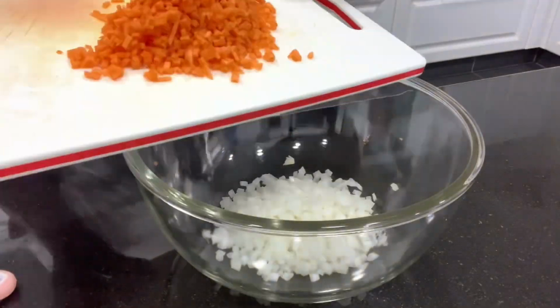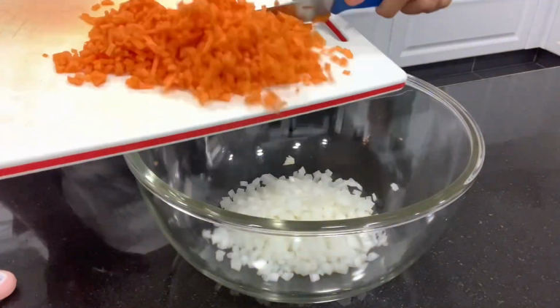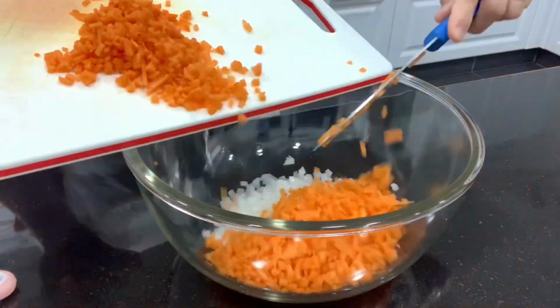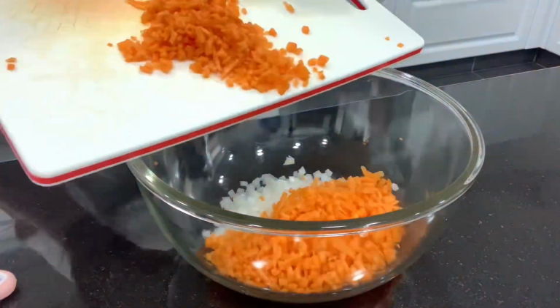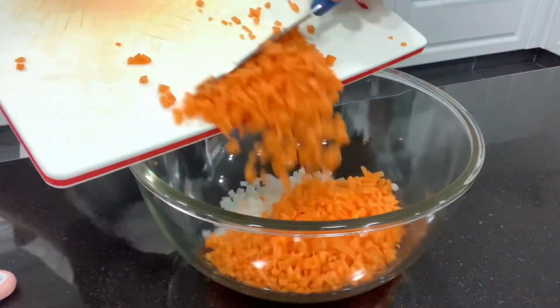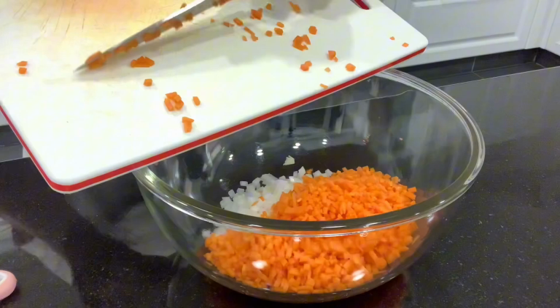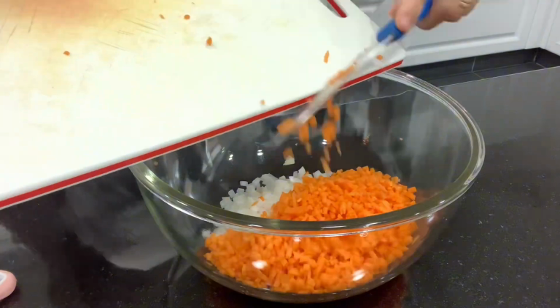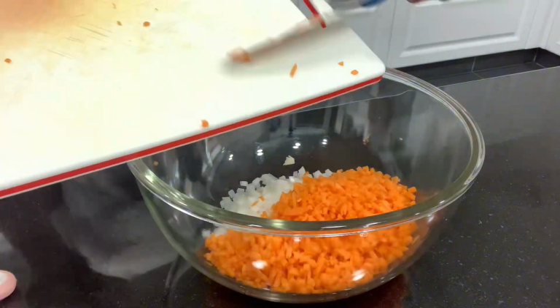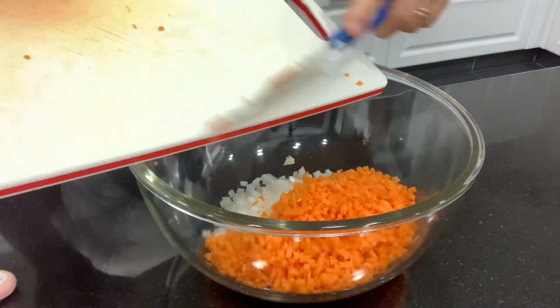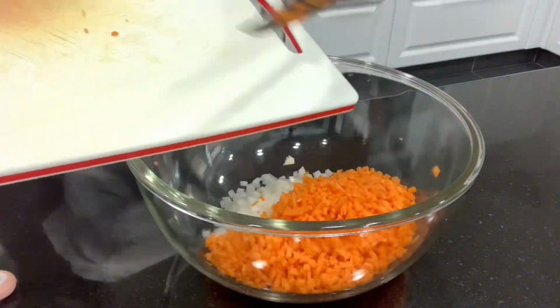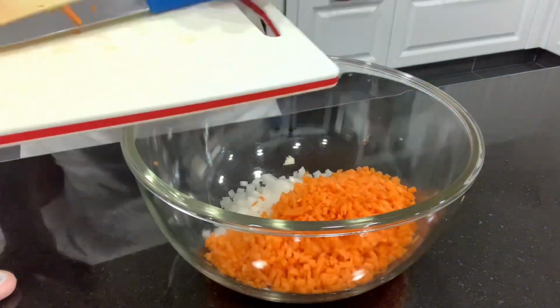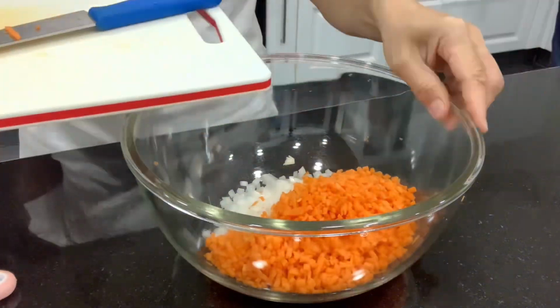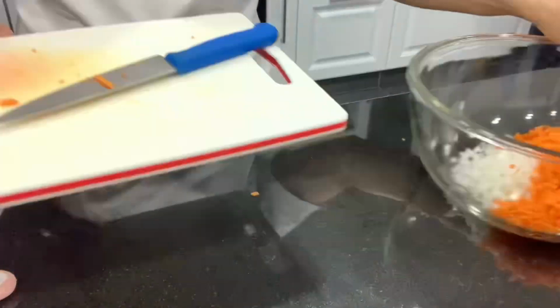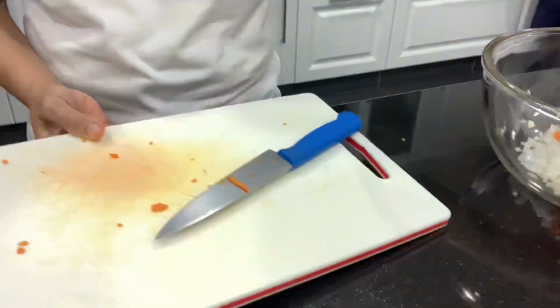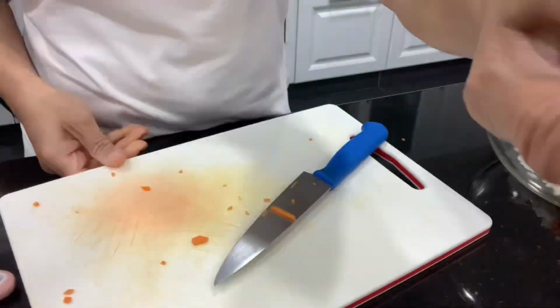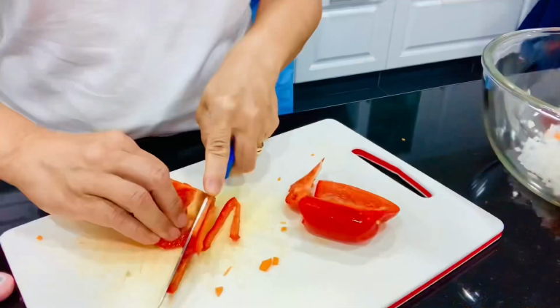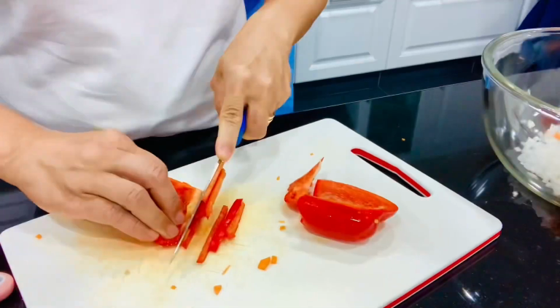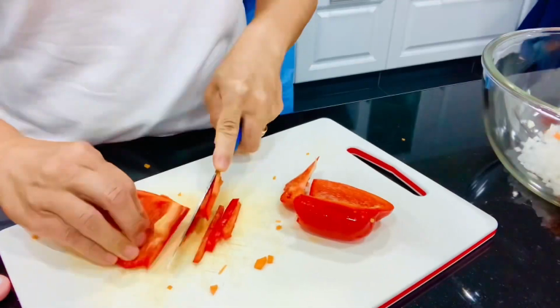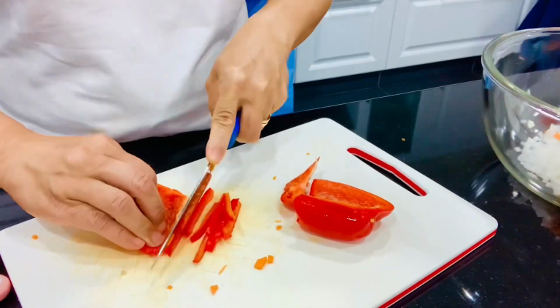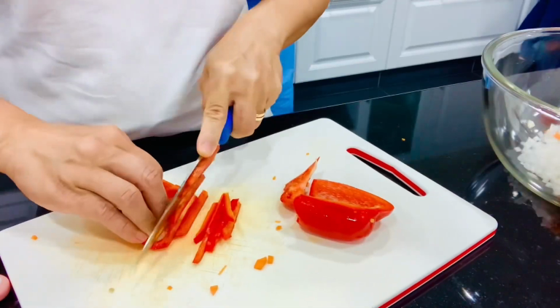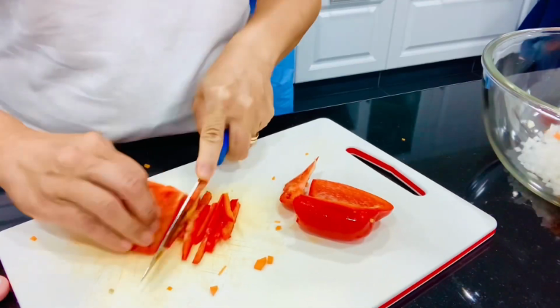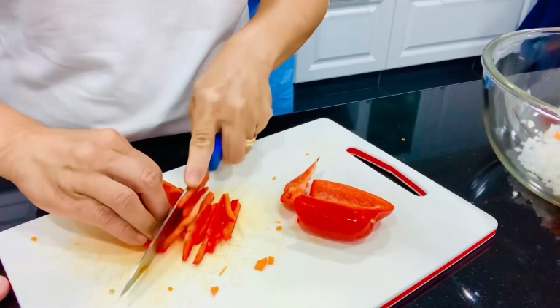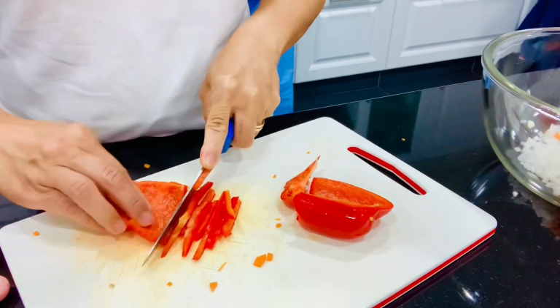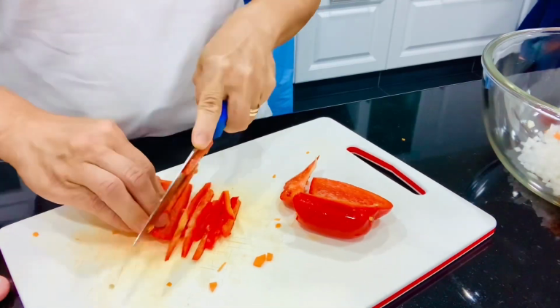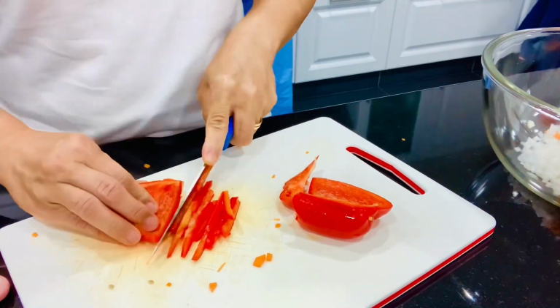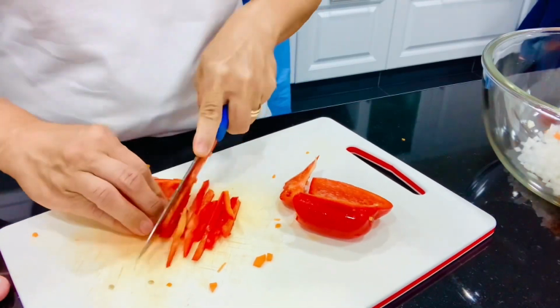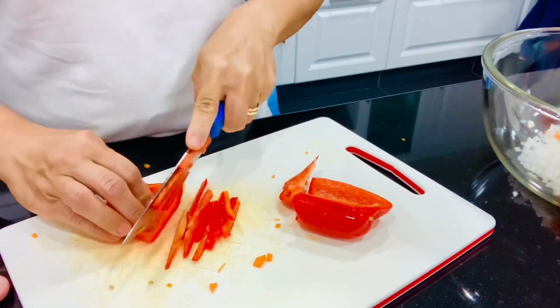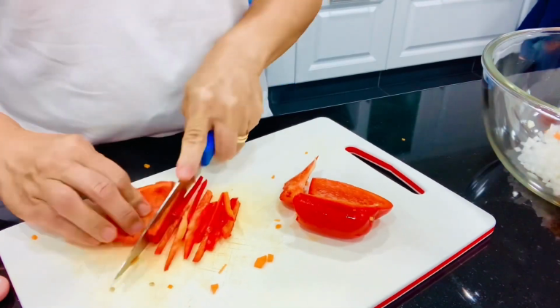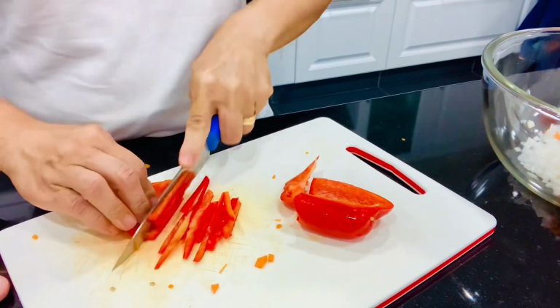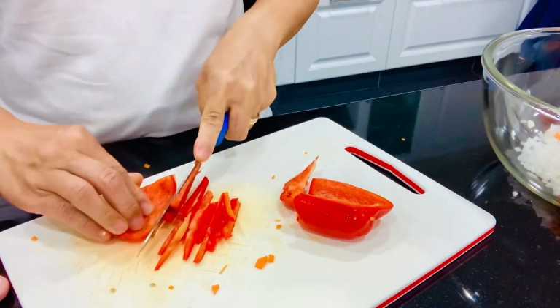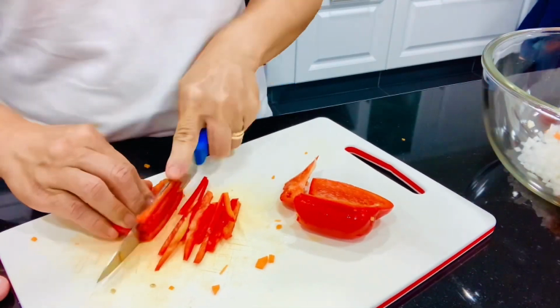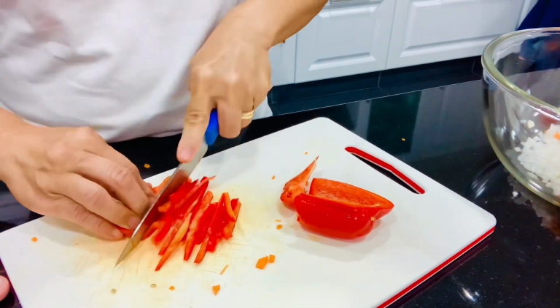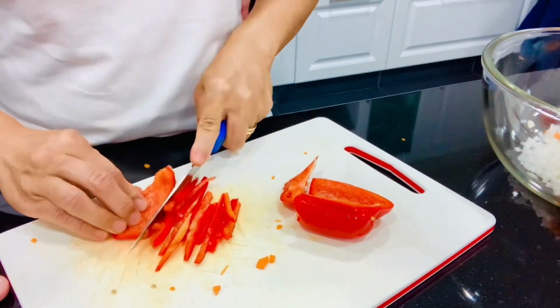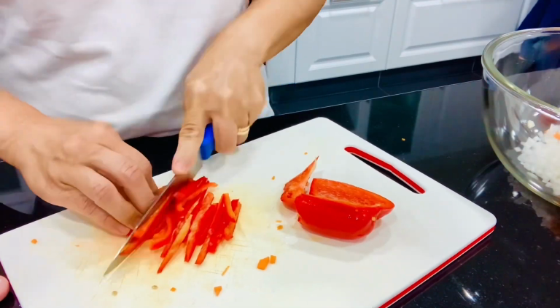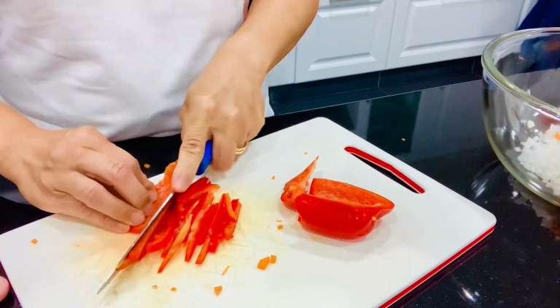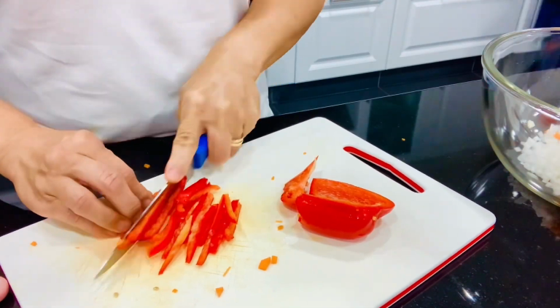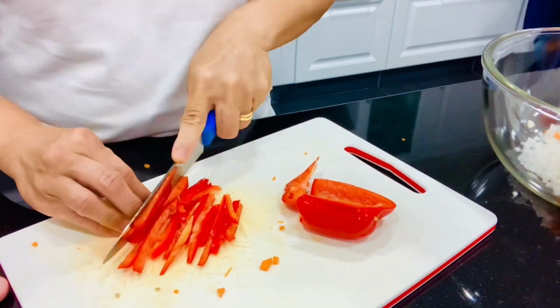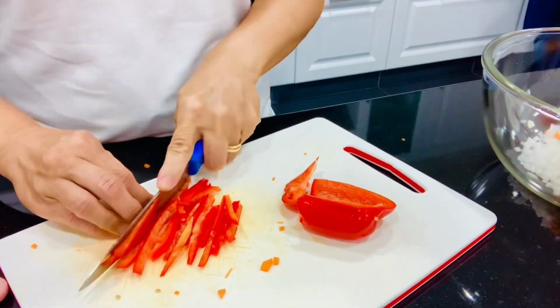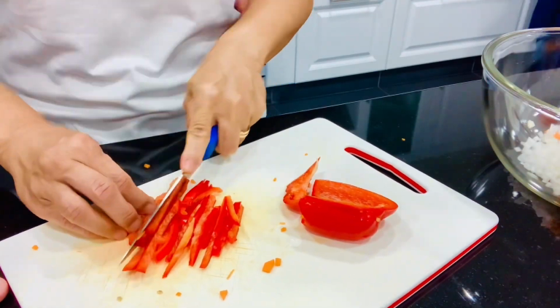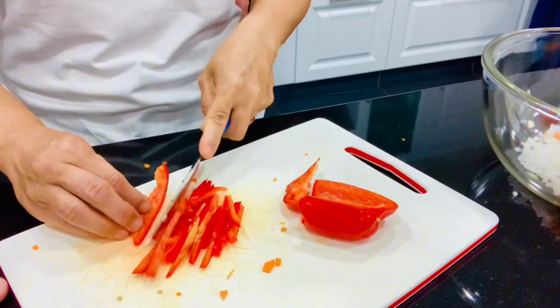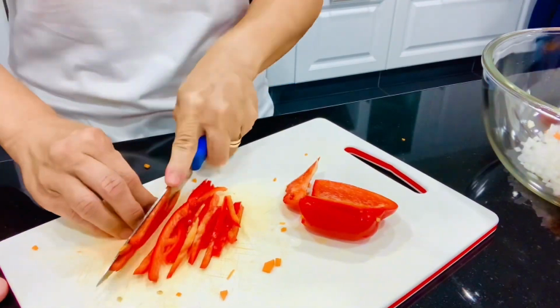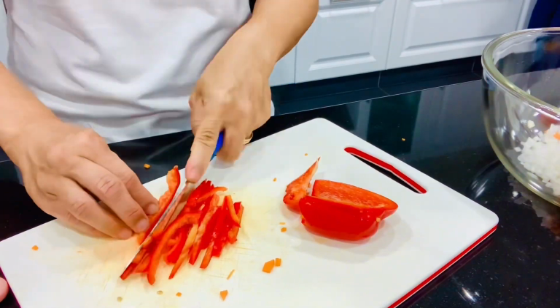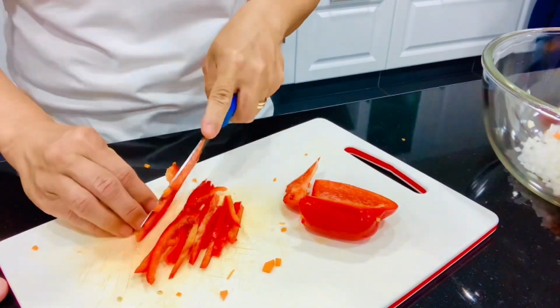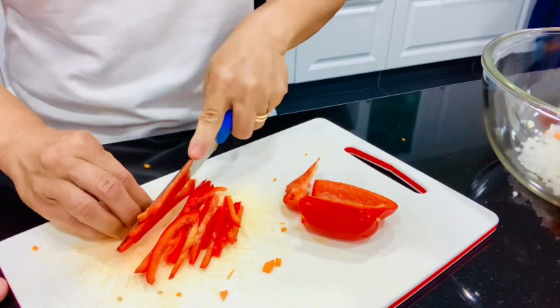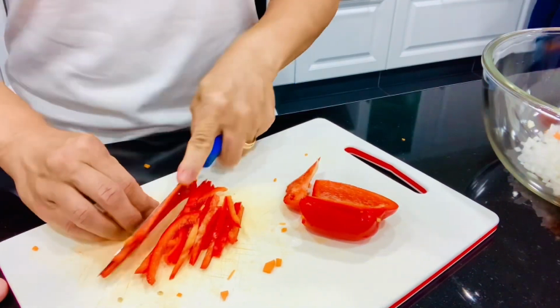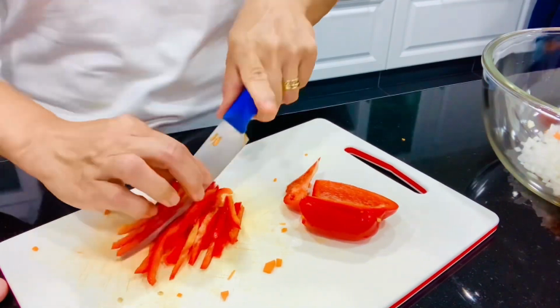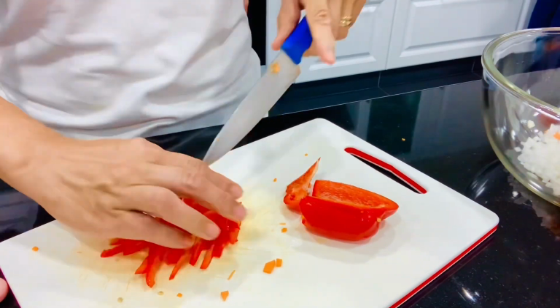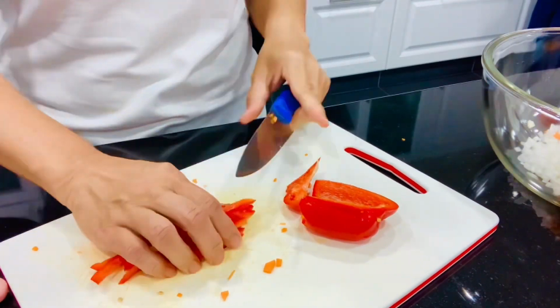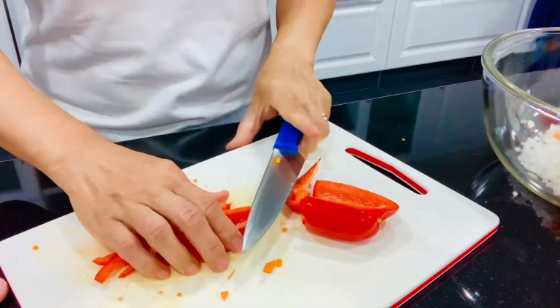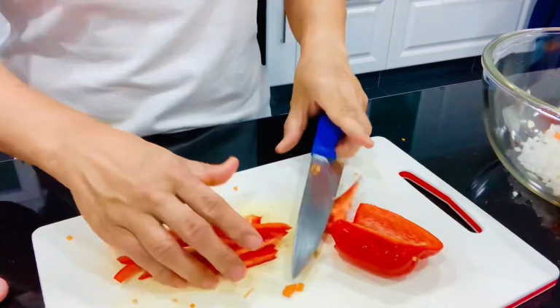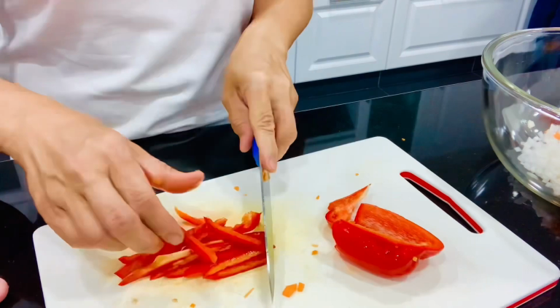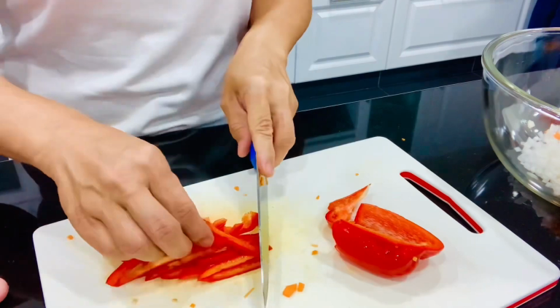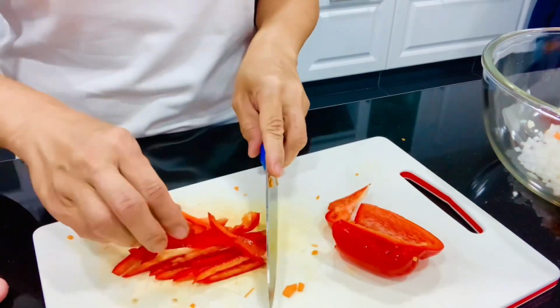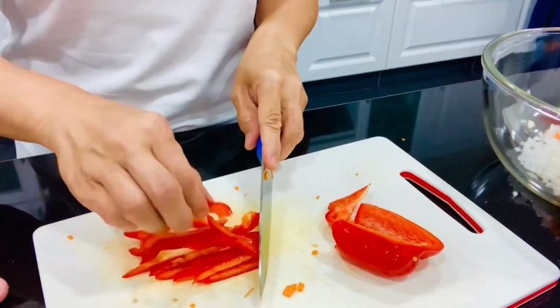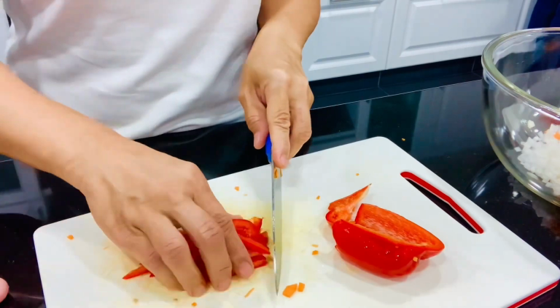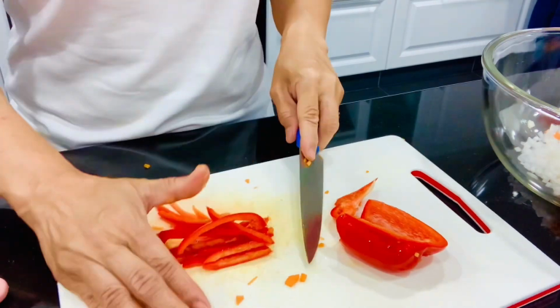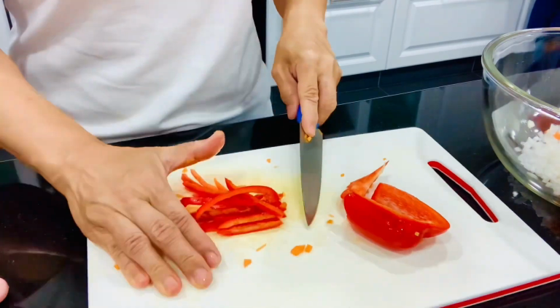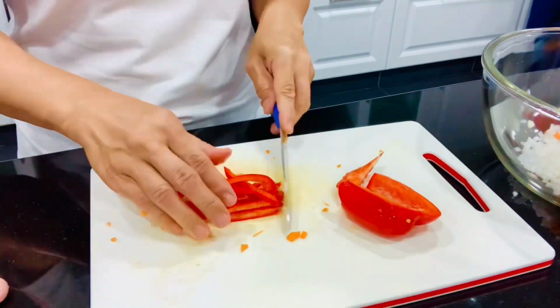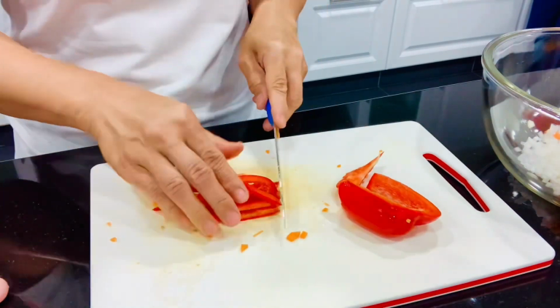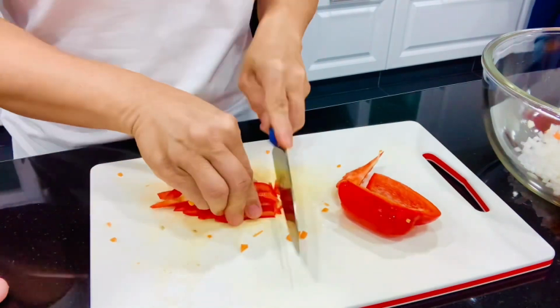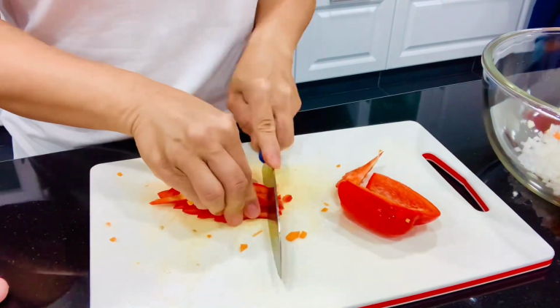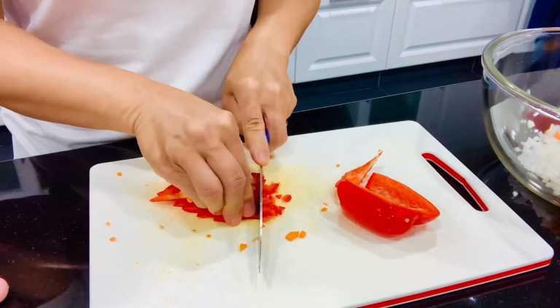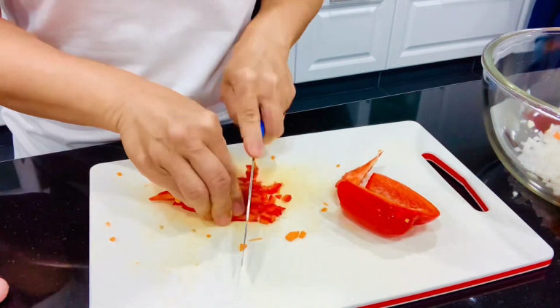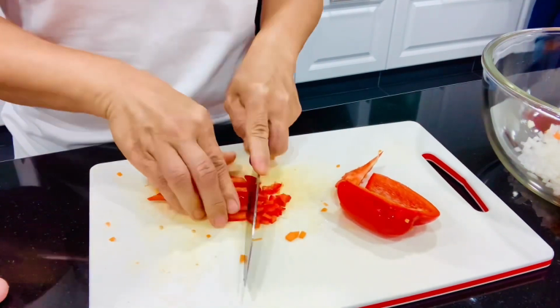We also need a capsicum. Cut it into small cubes, same as the carrots, and add it into the carrots as well.